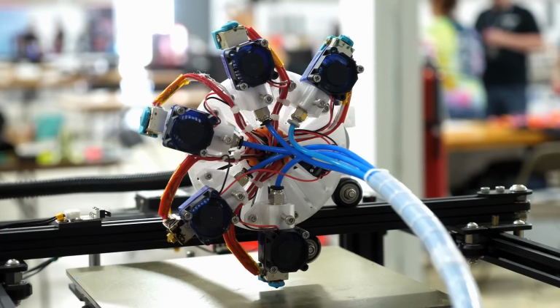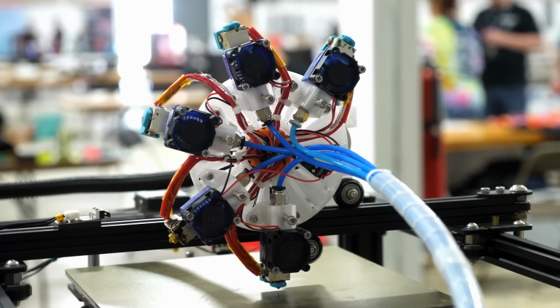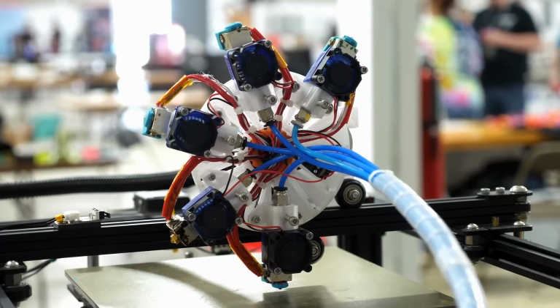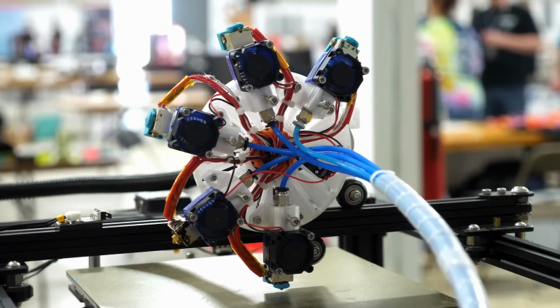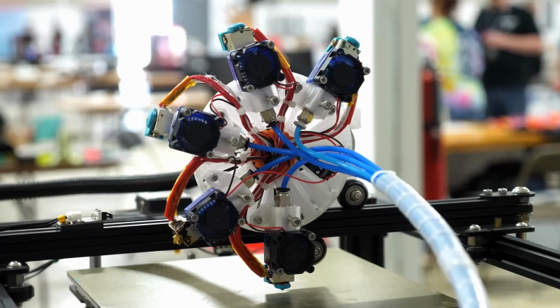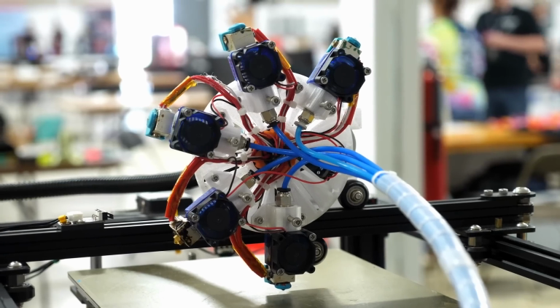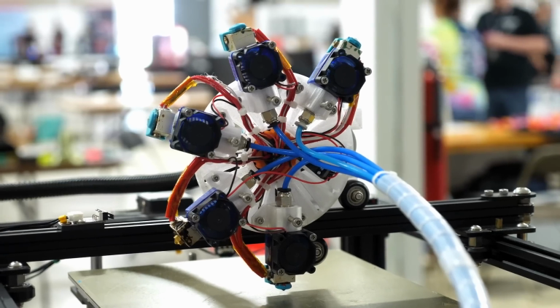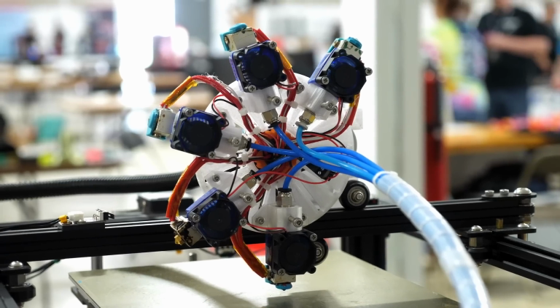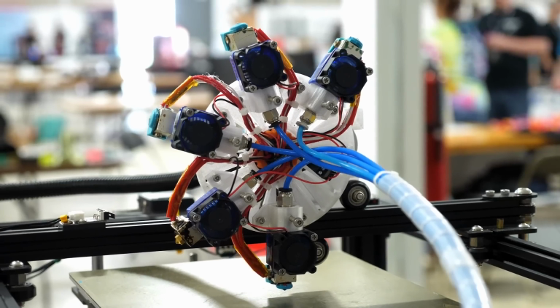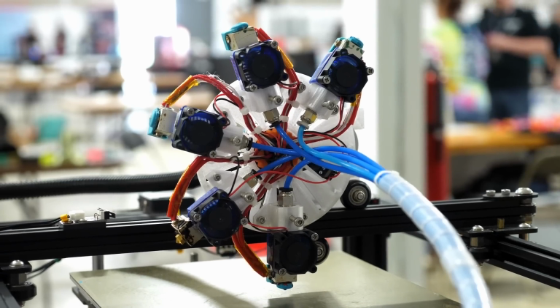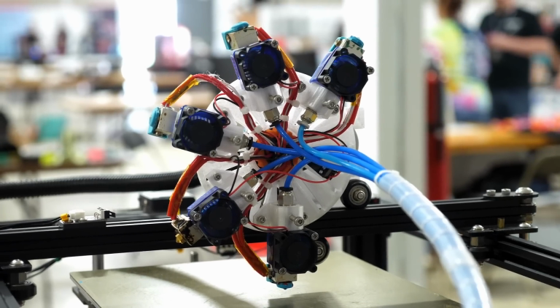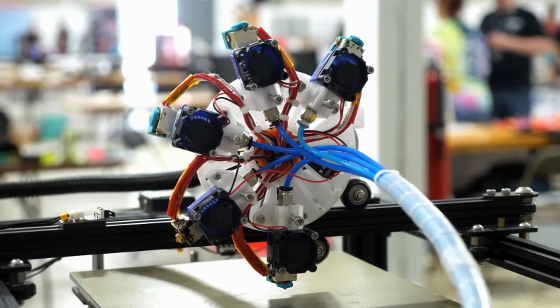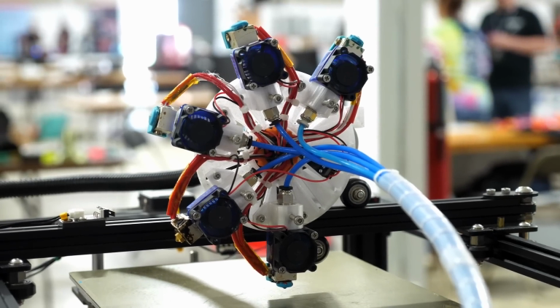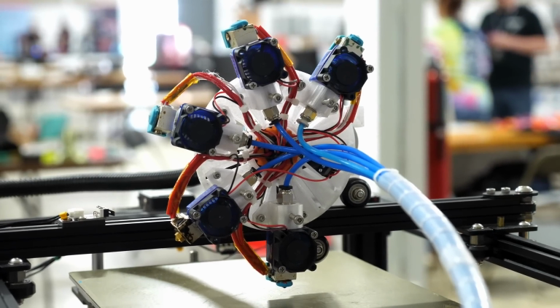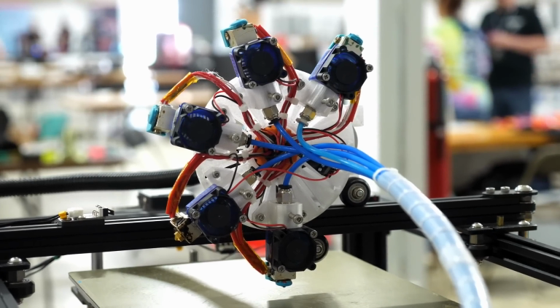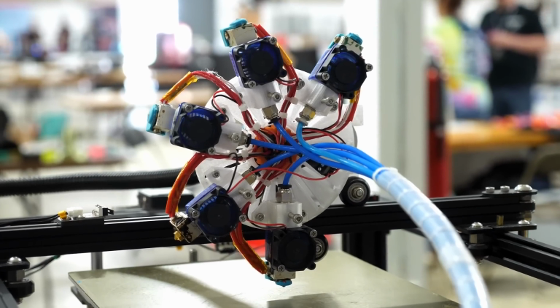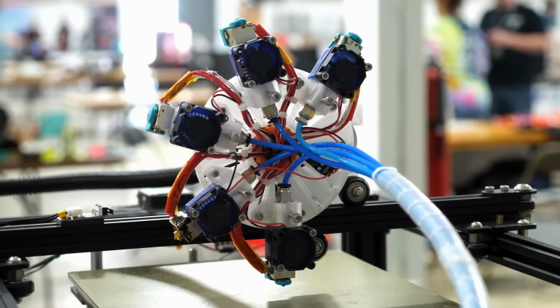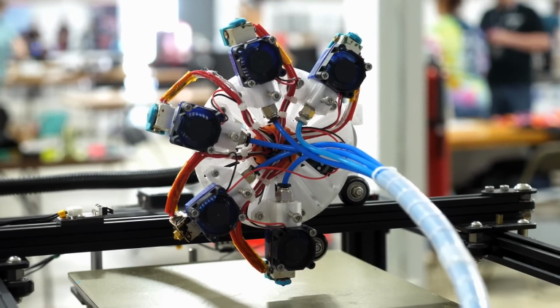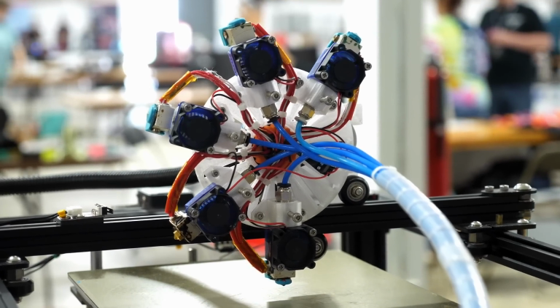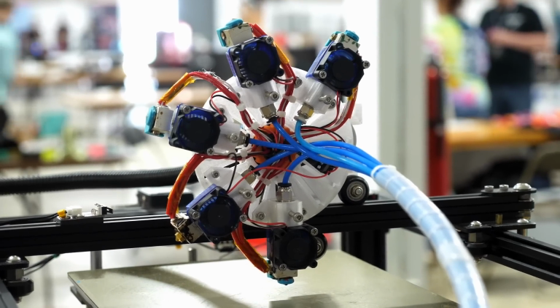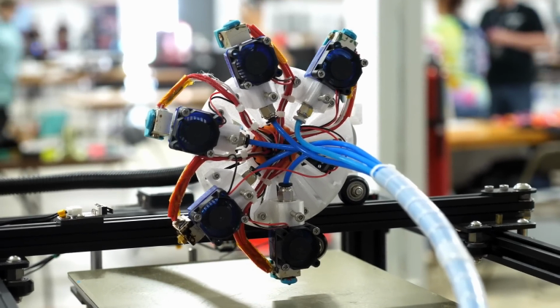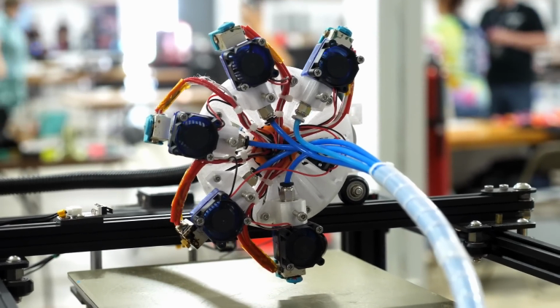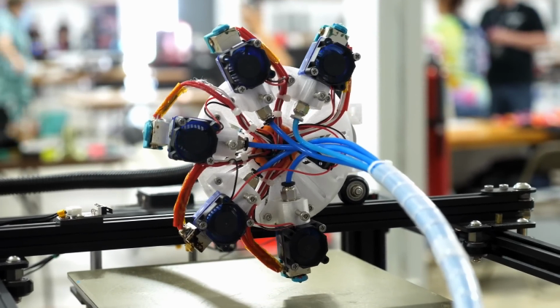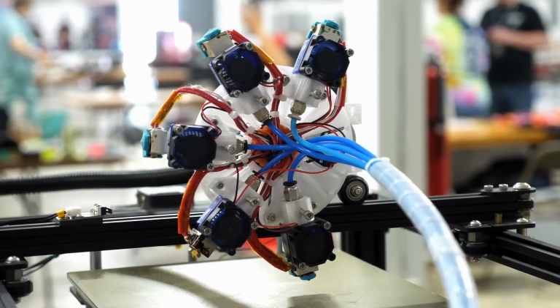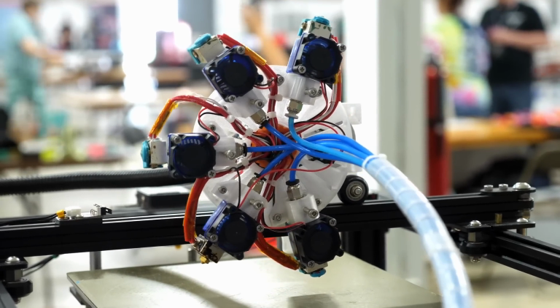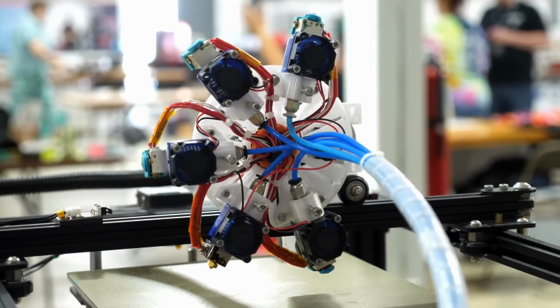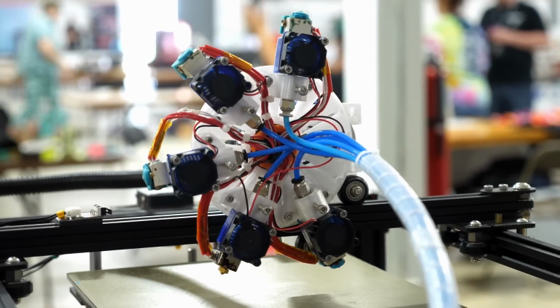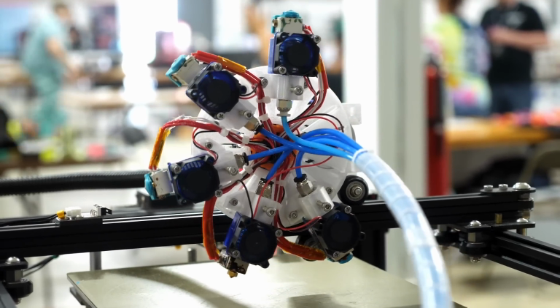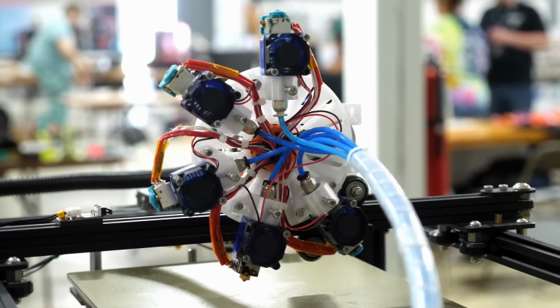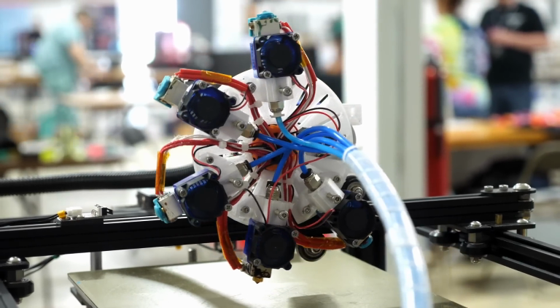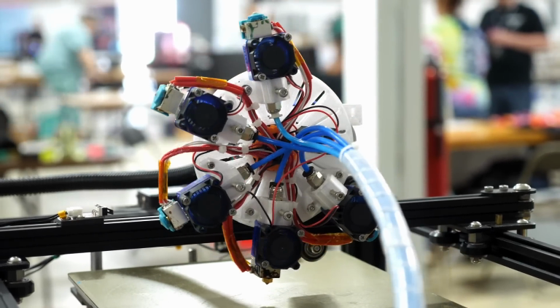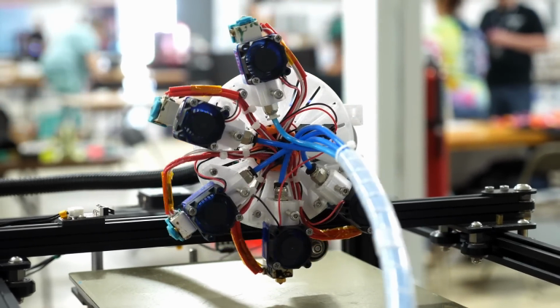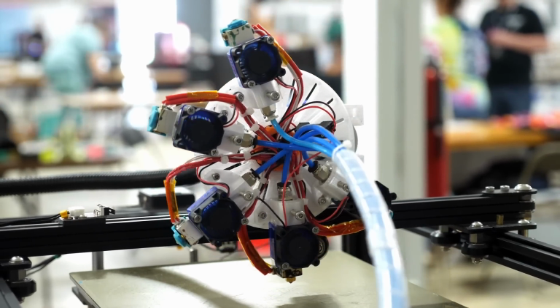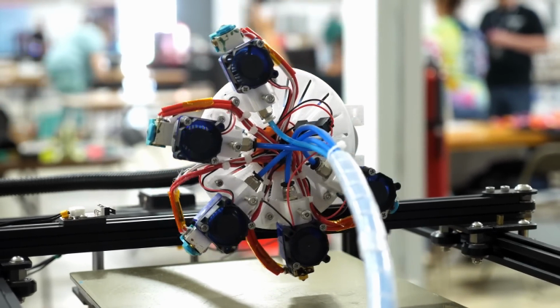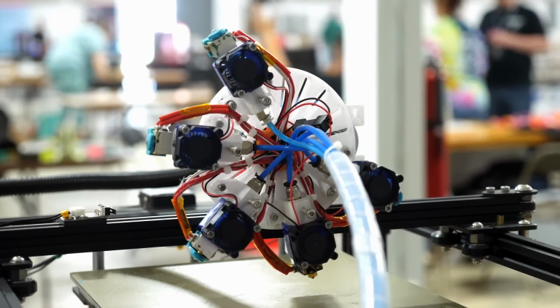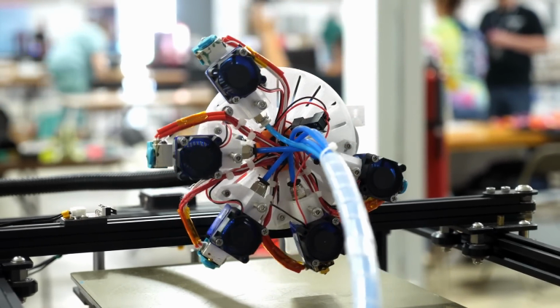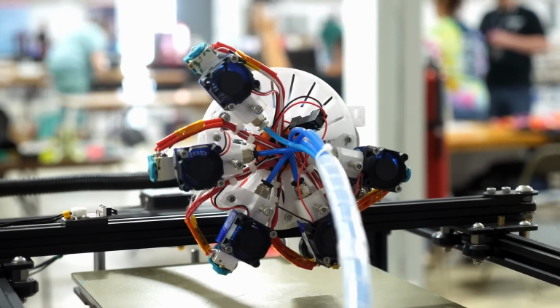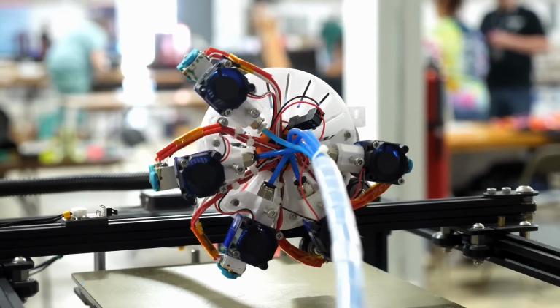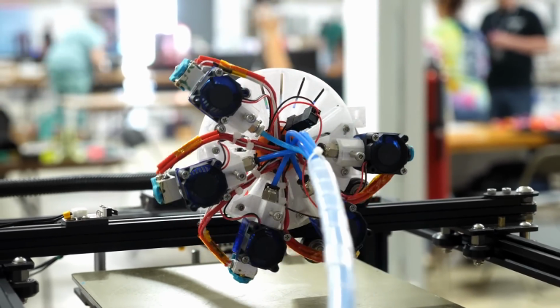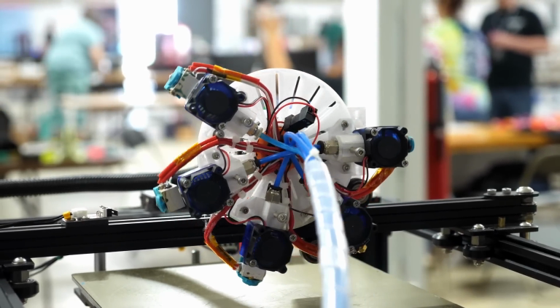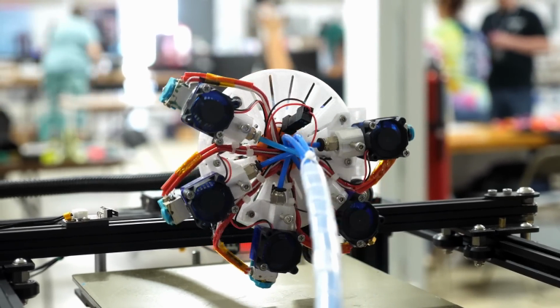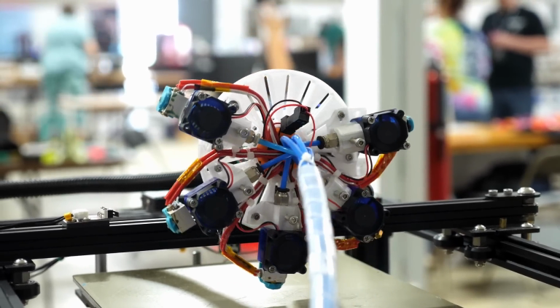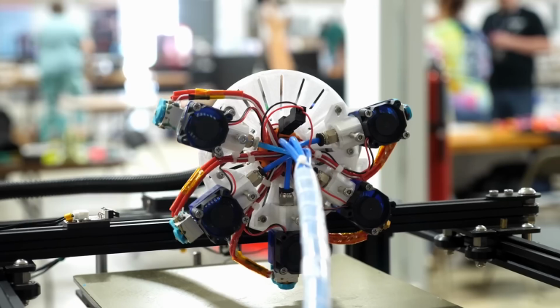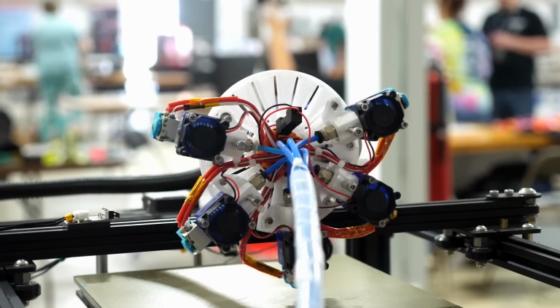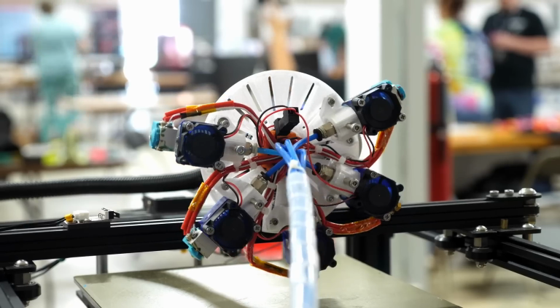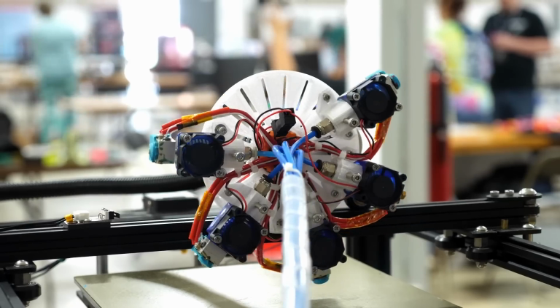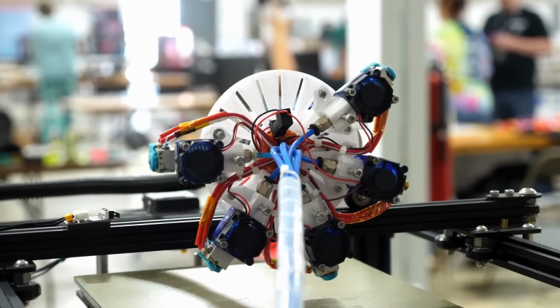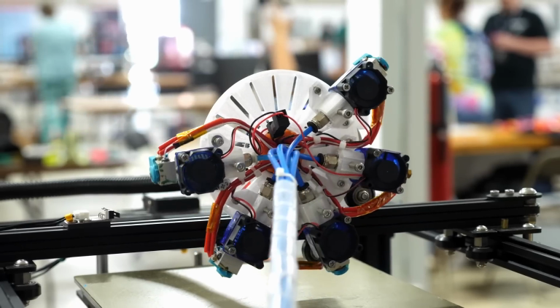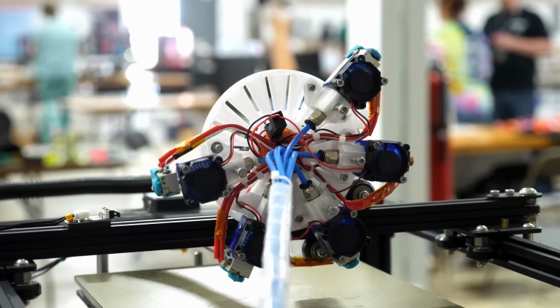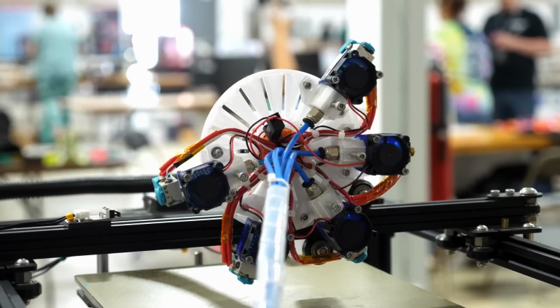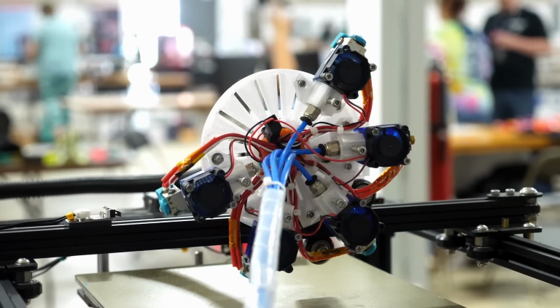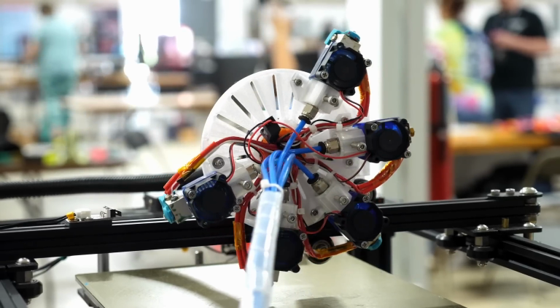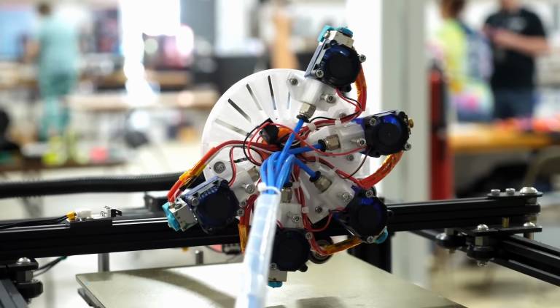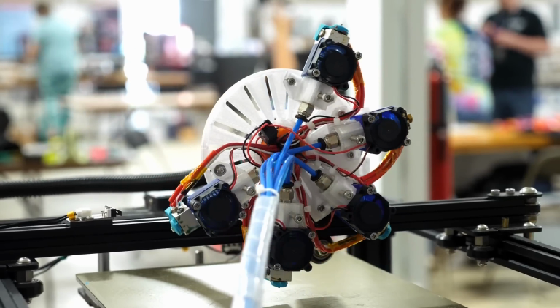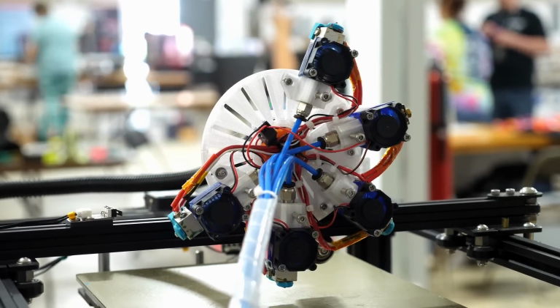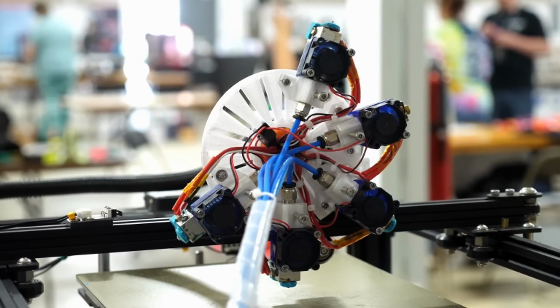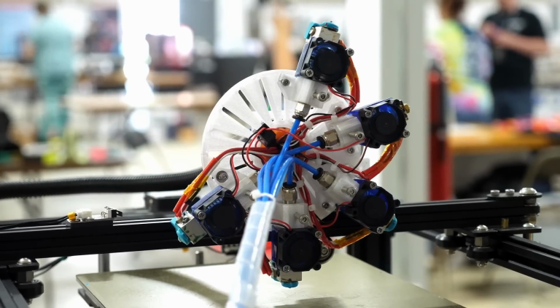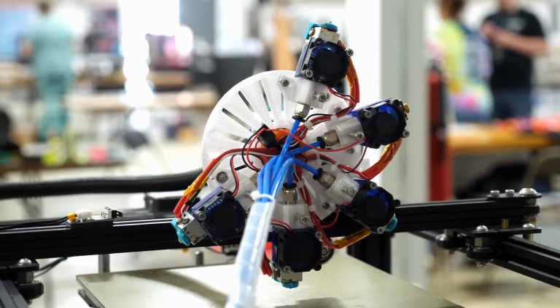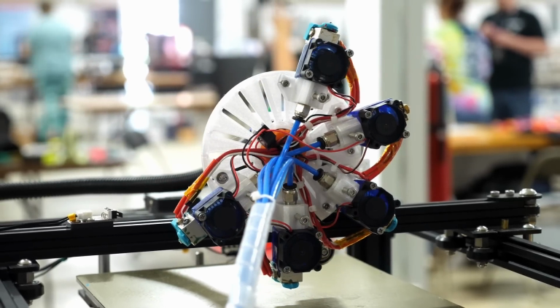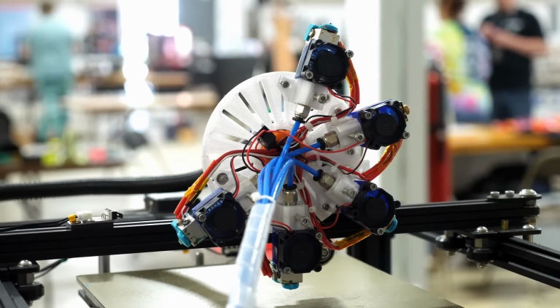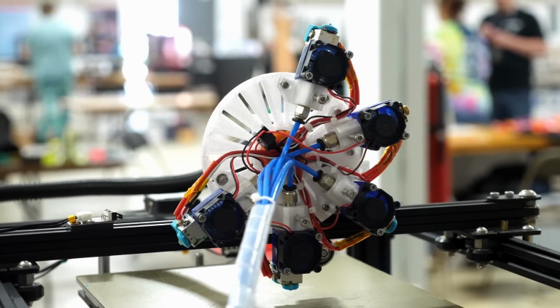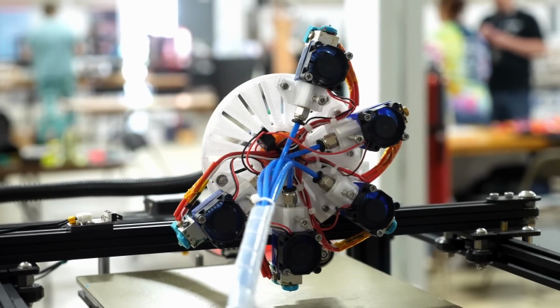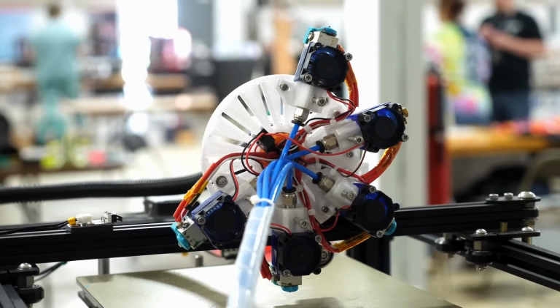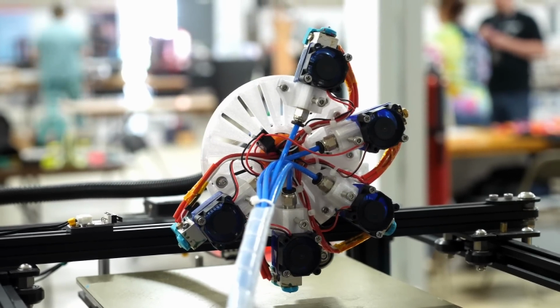This is the Filament Star, a 3D printing head that simply rotates when switching to the next tool instead of picking up another one.